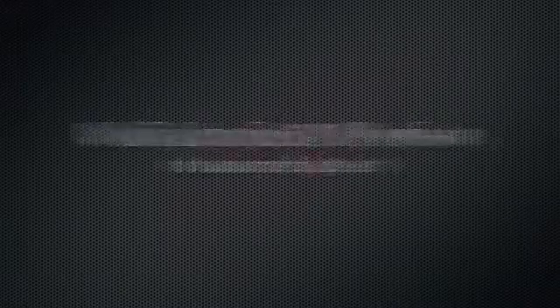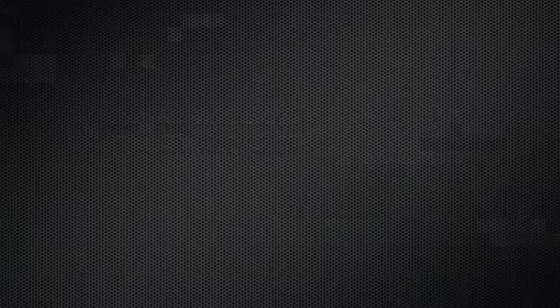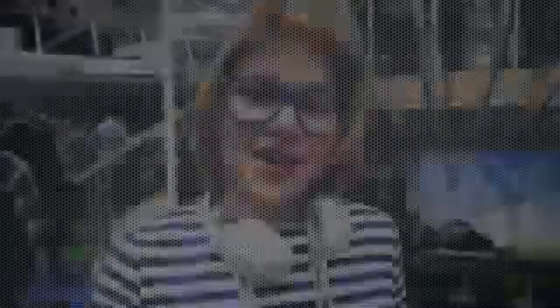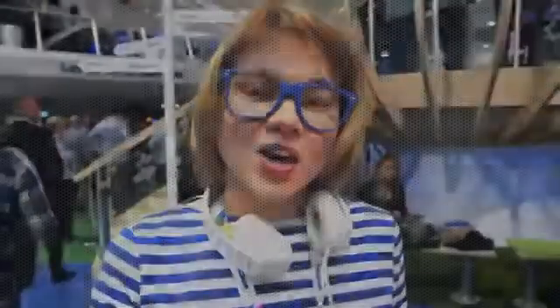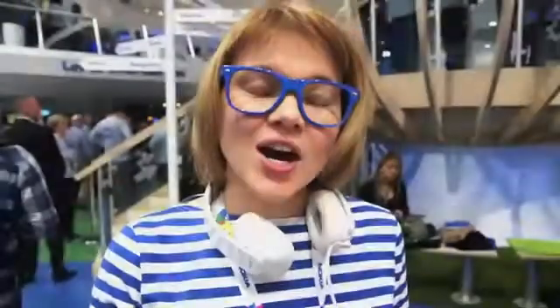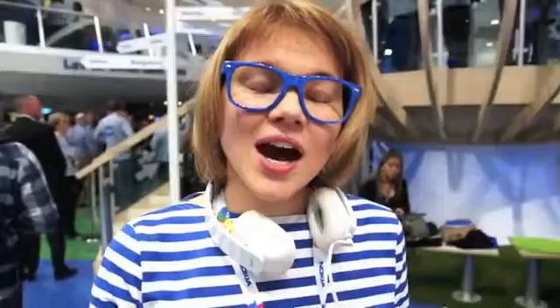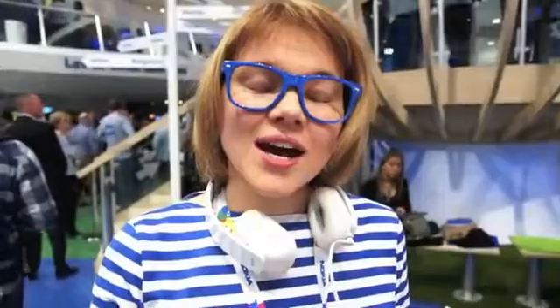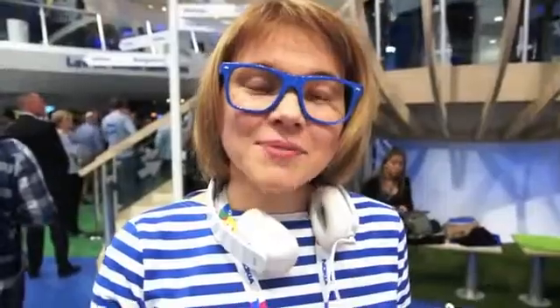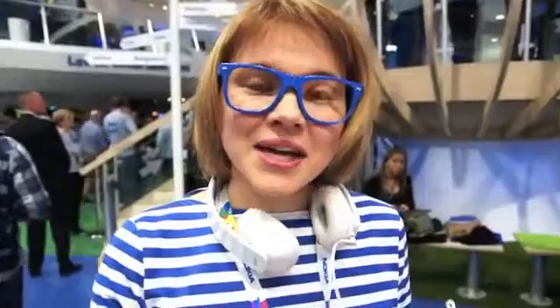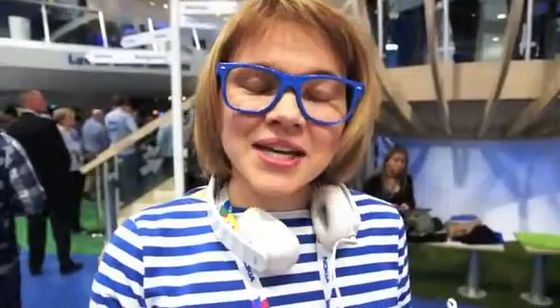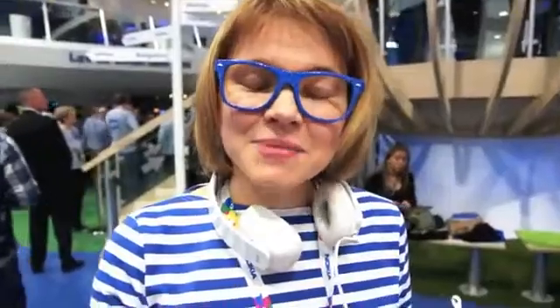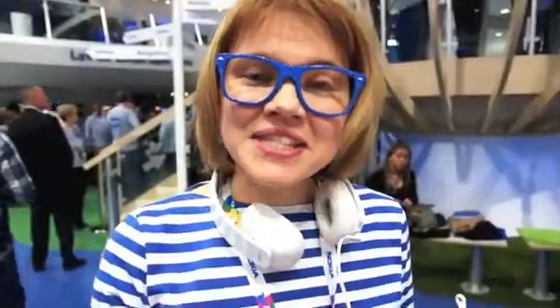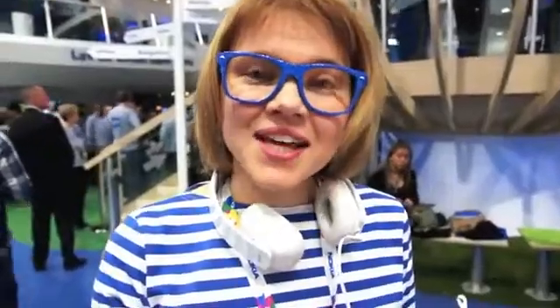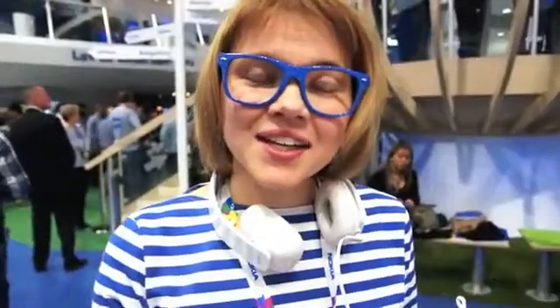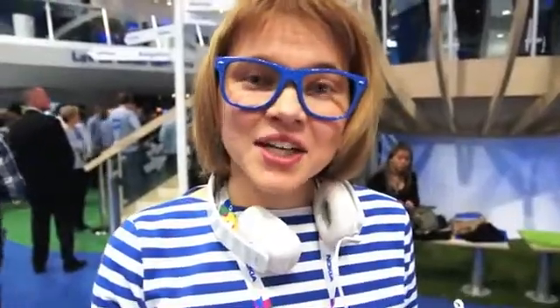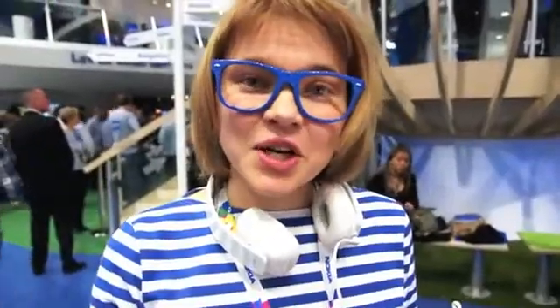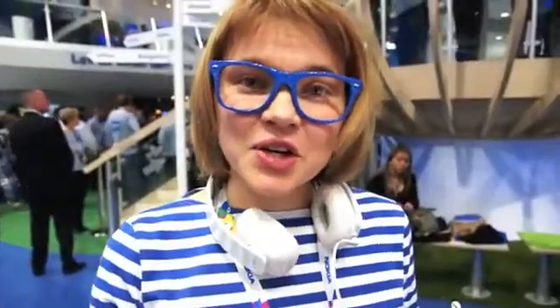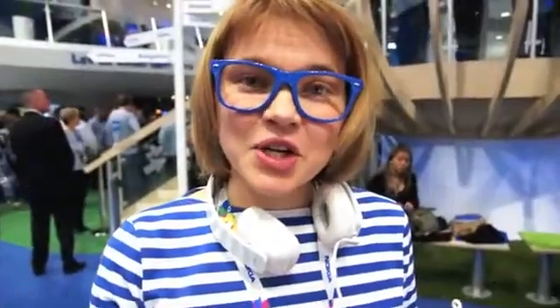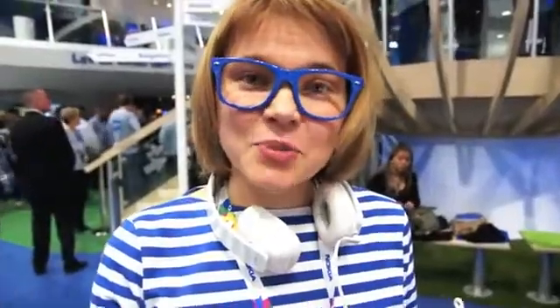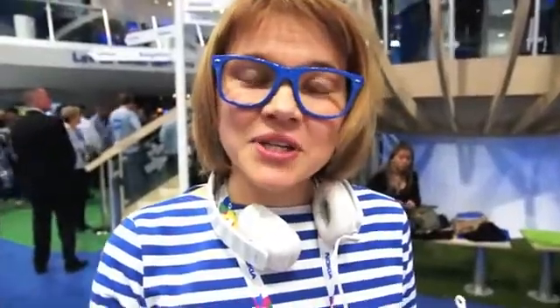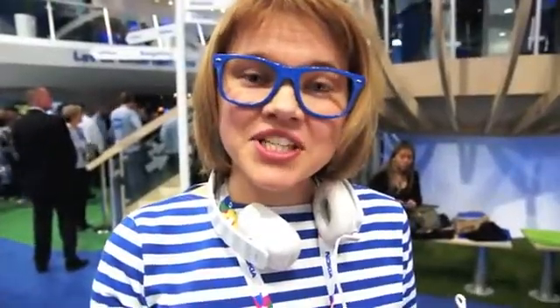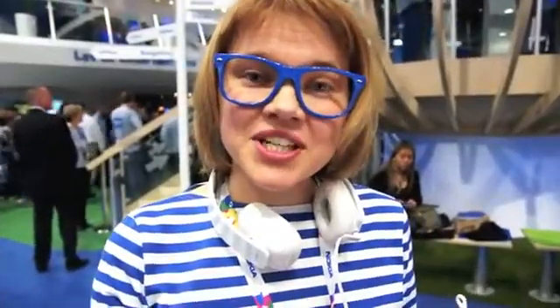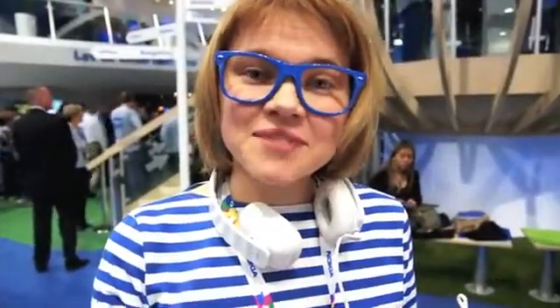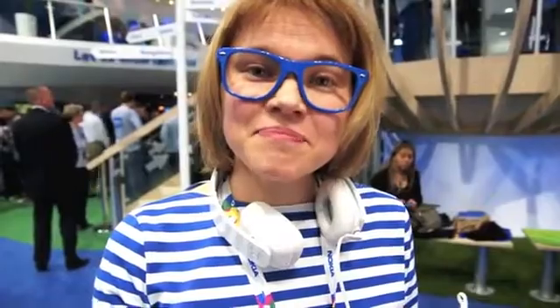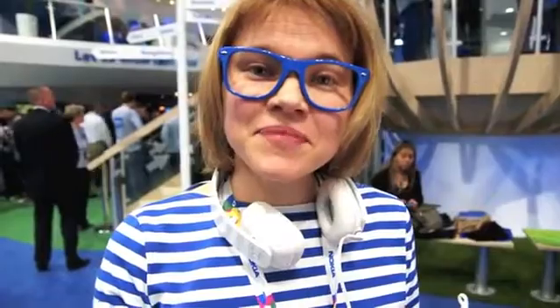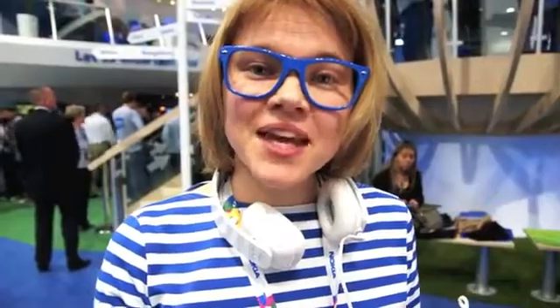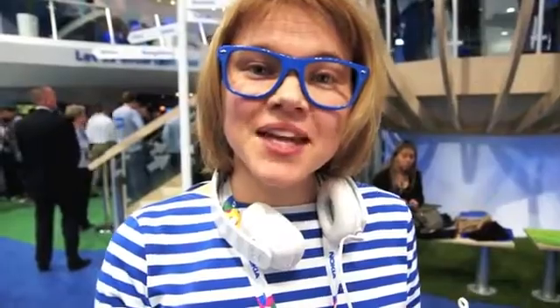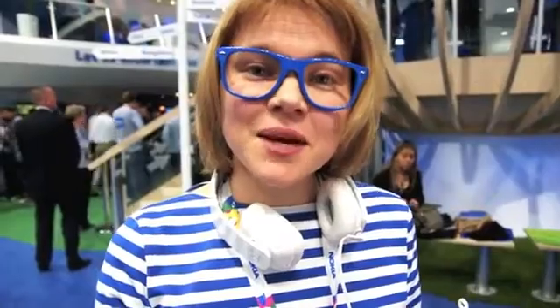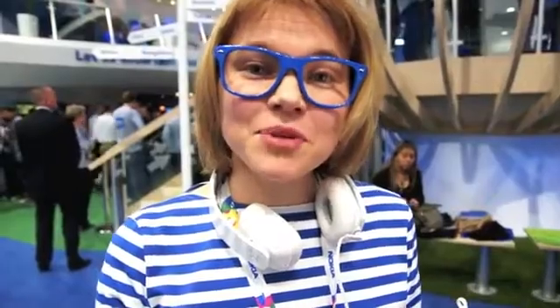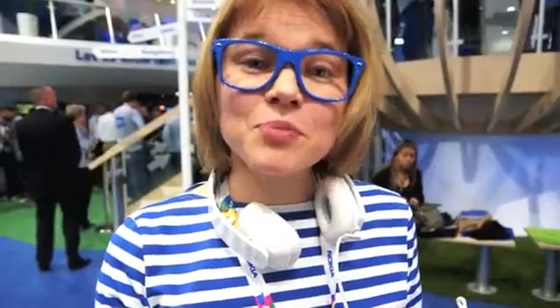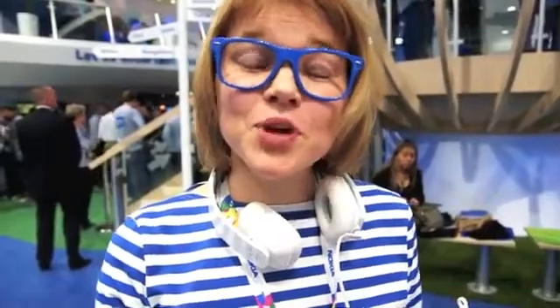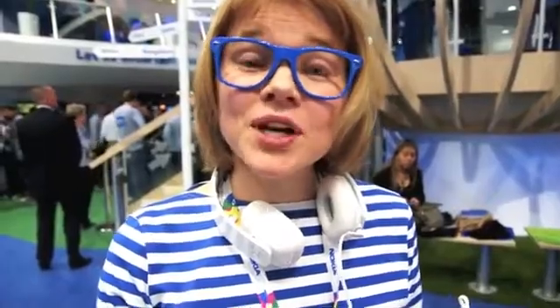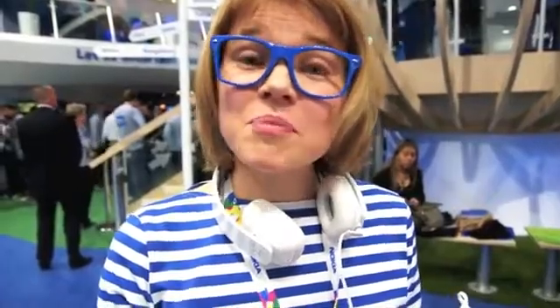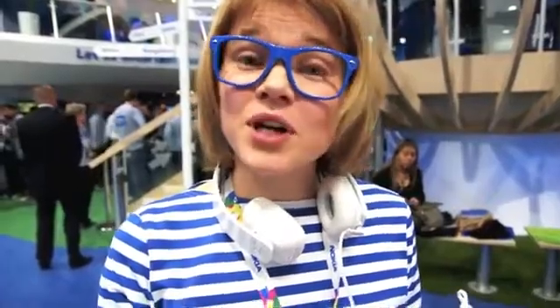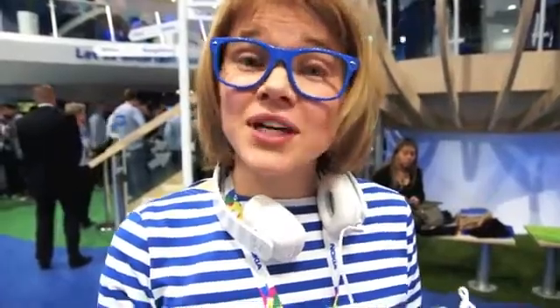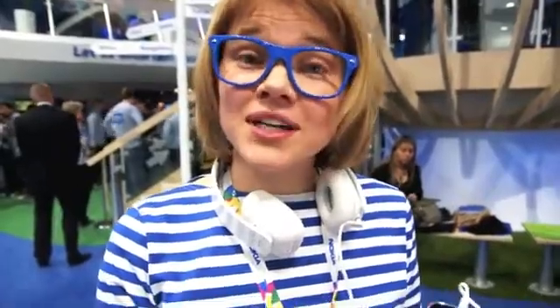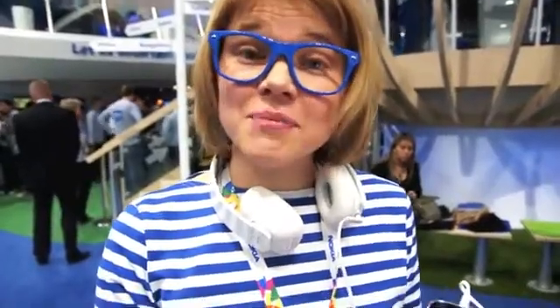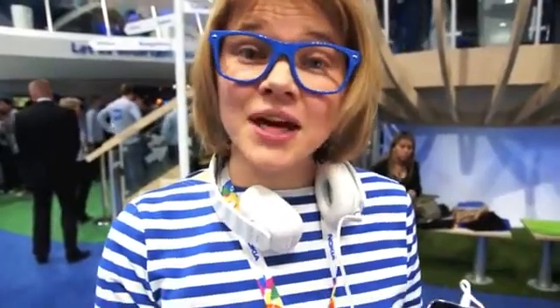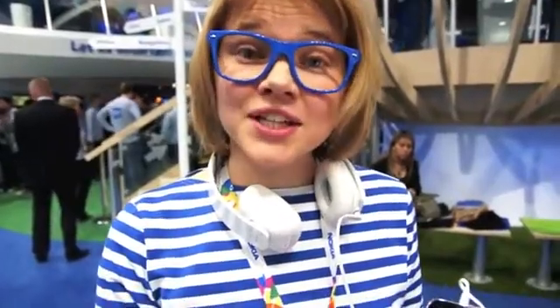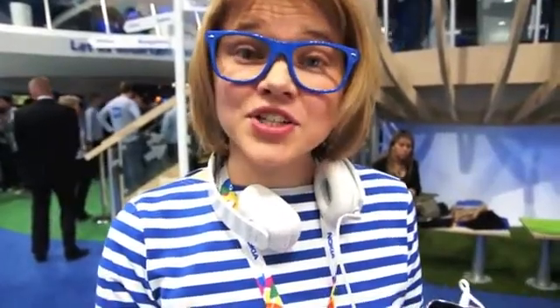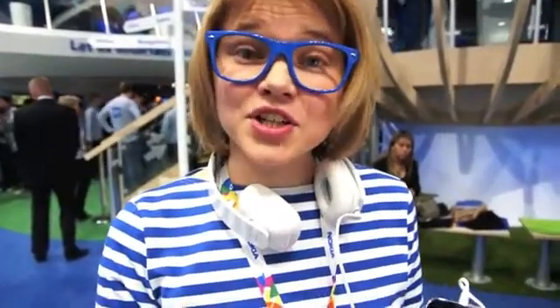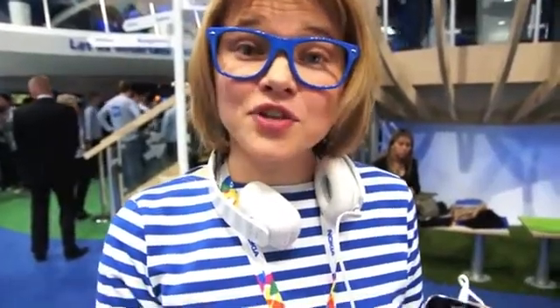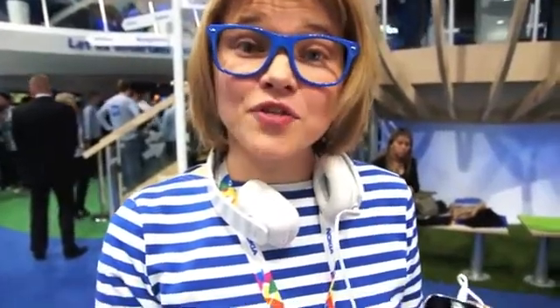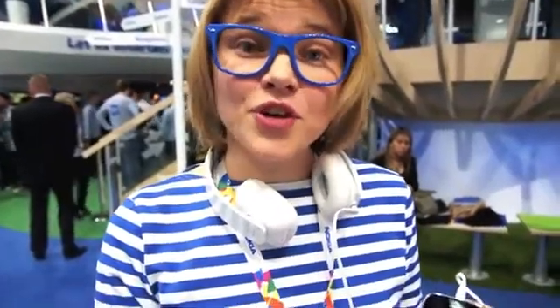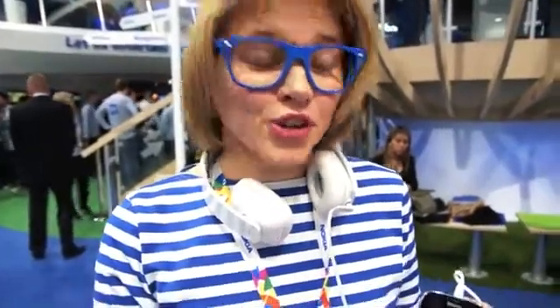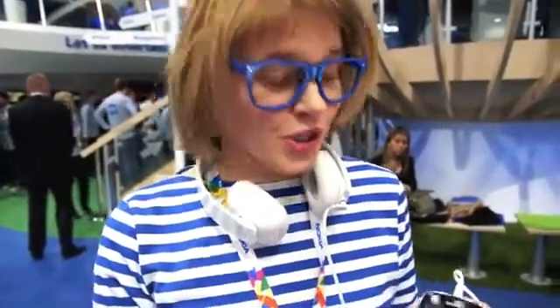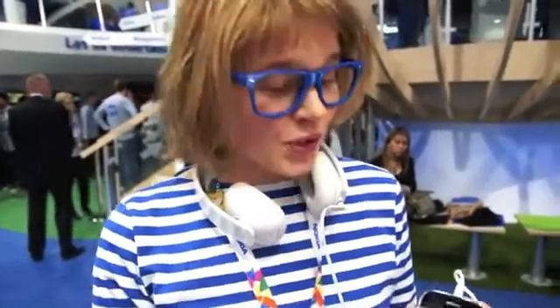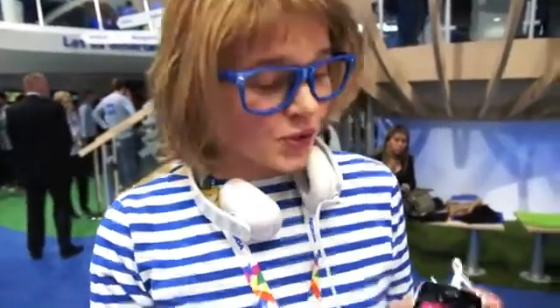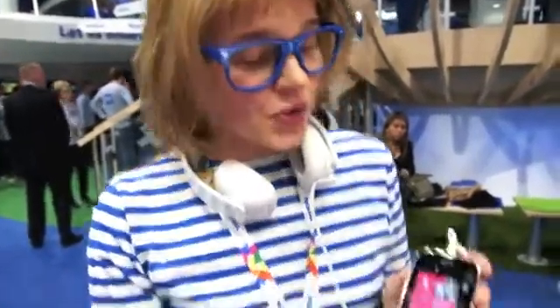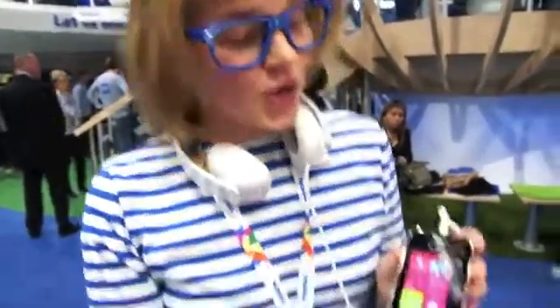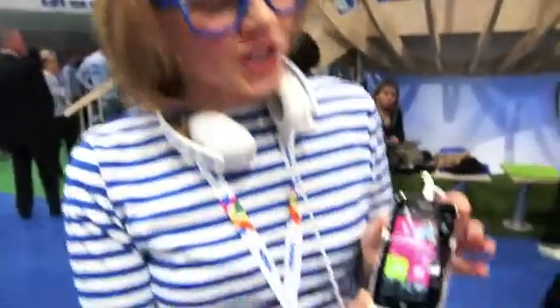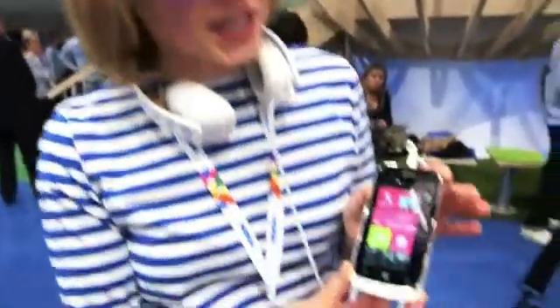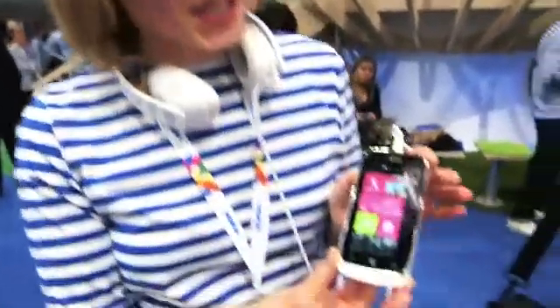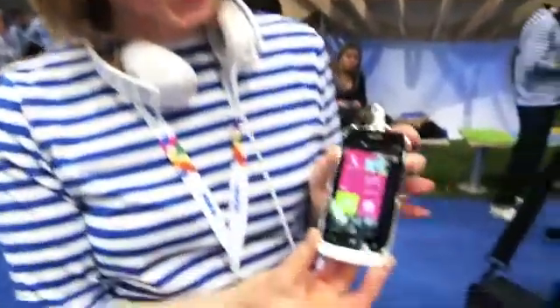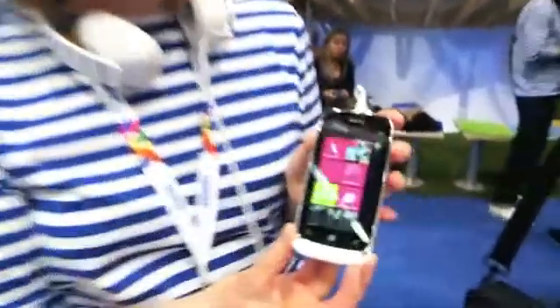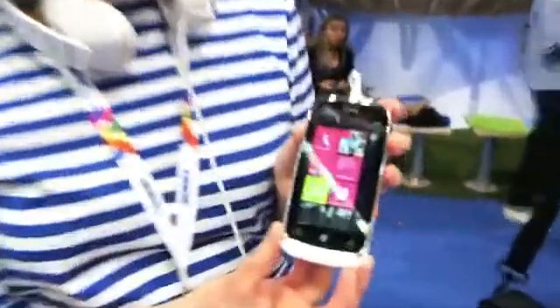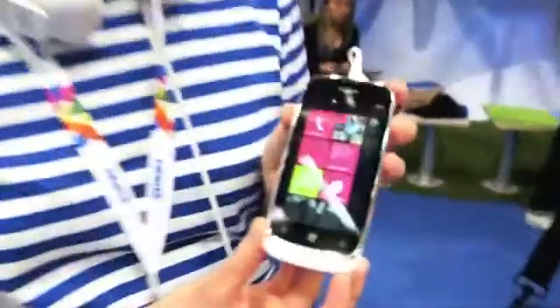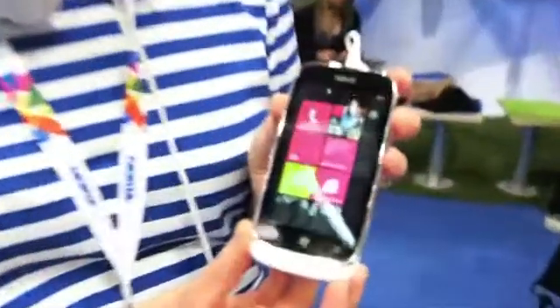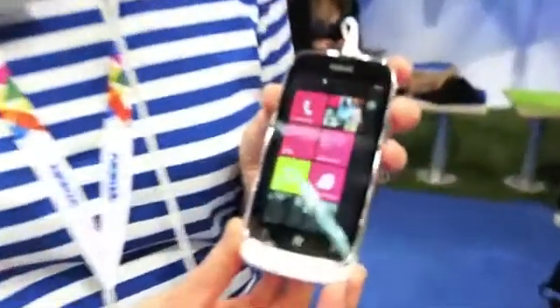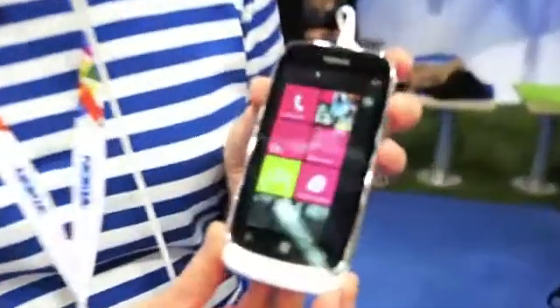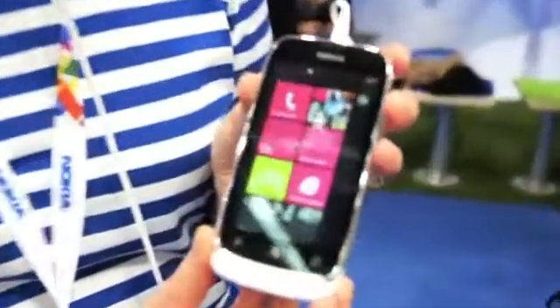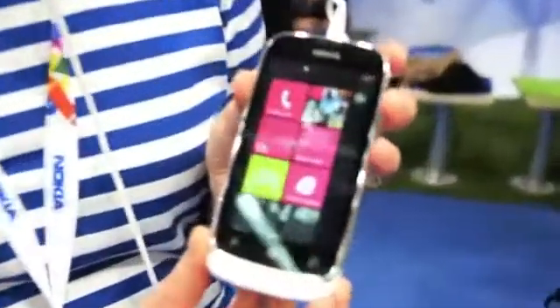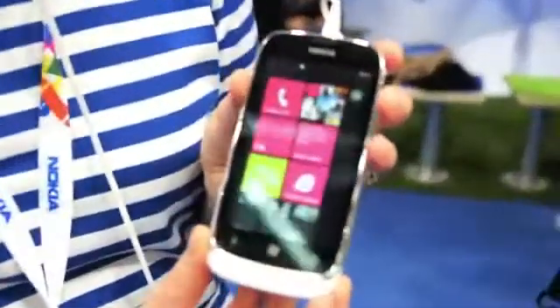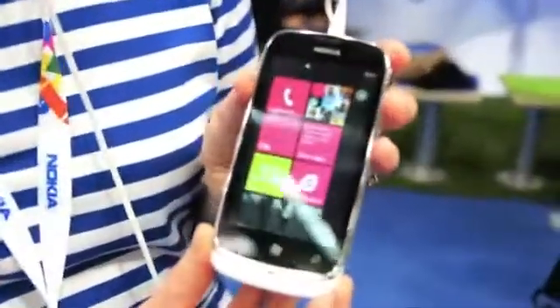Hi, my name is Tanja Rauniho-Mitchell and I'm the product marketing manager for the new Nokia Lumia 610.